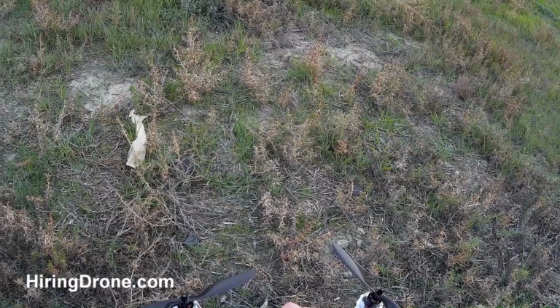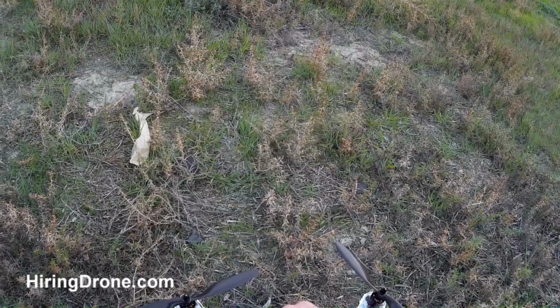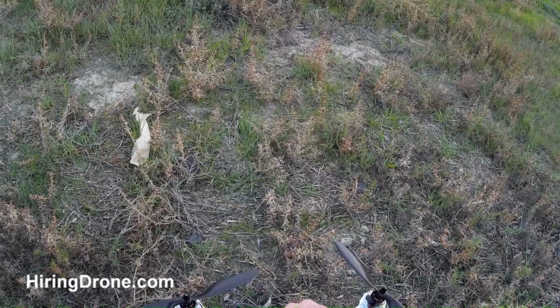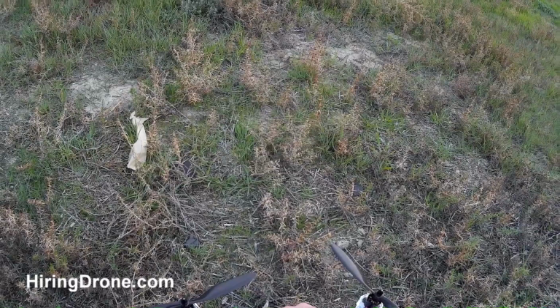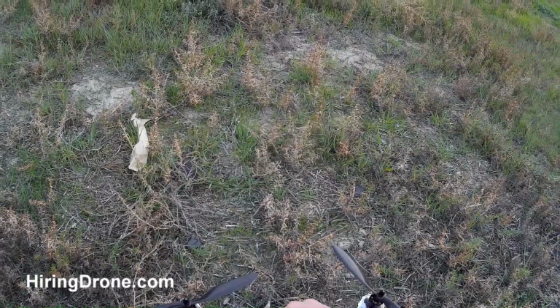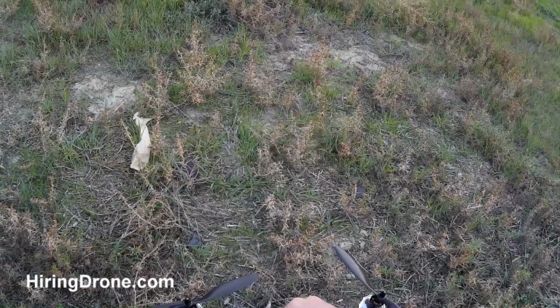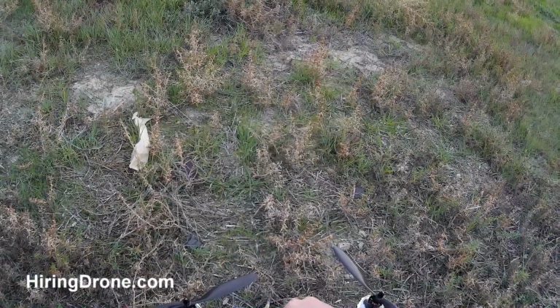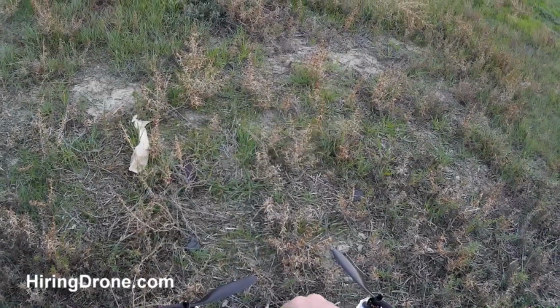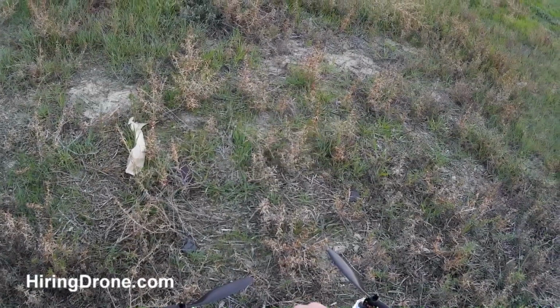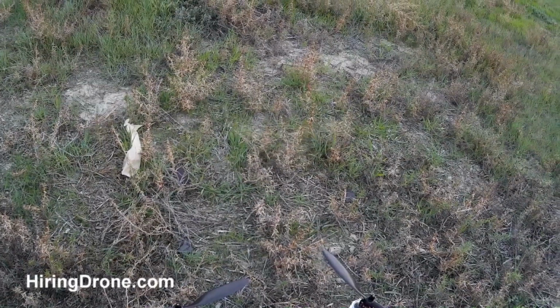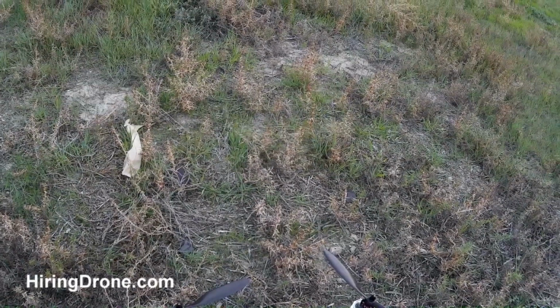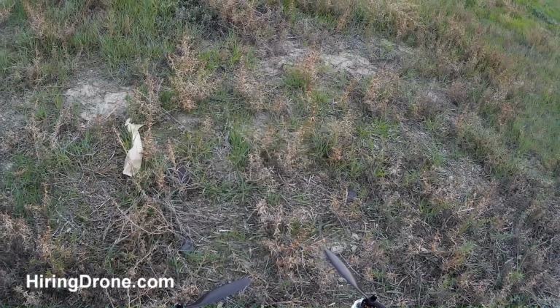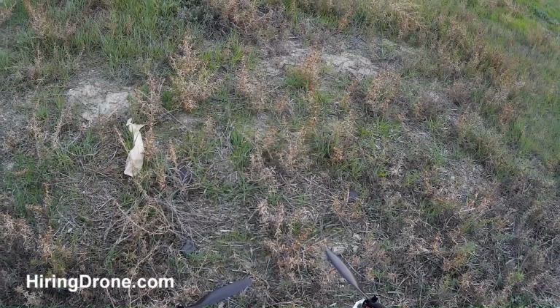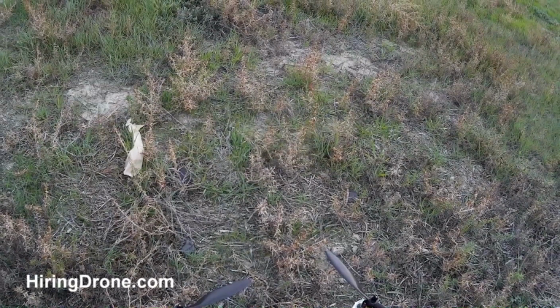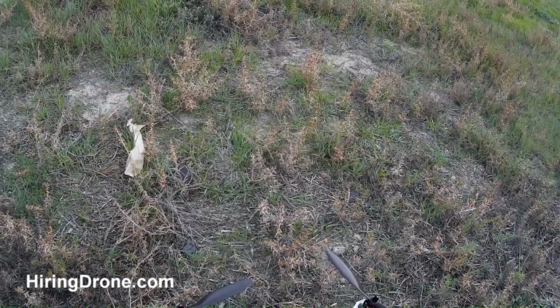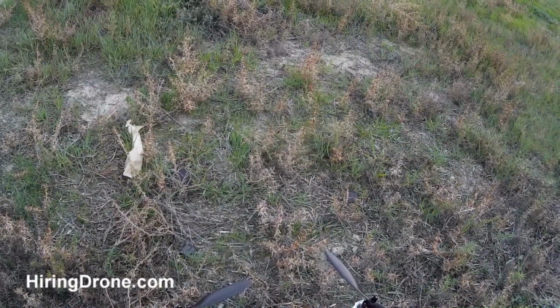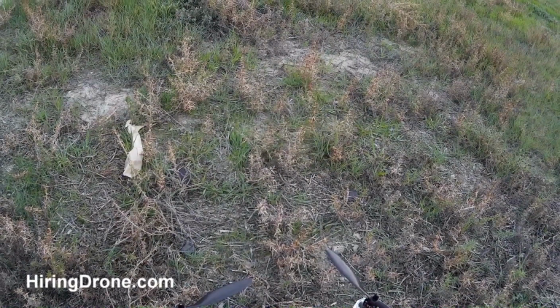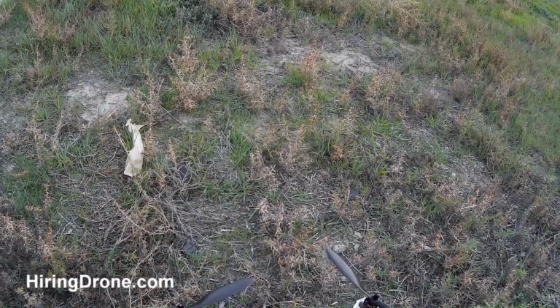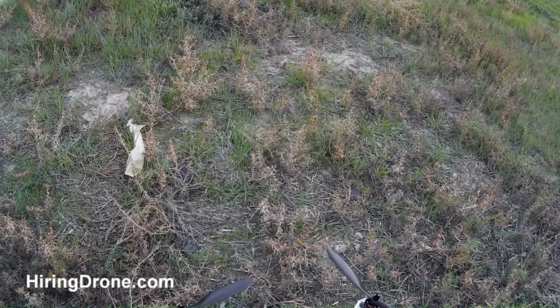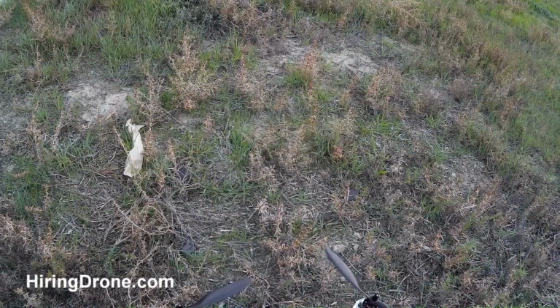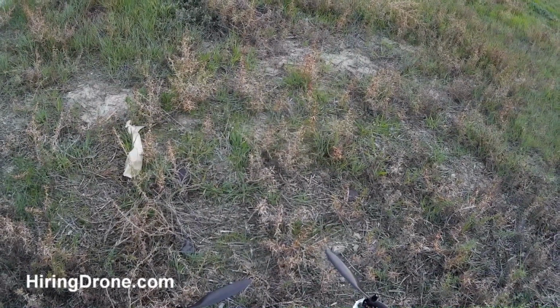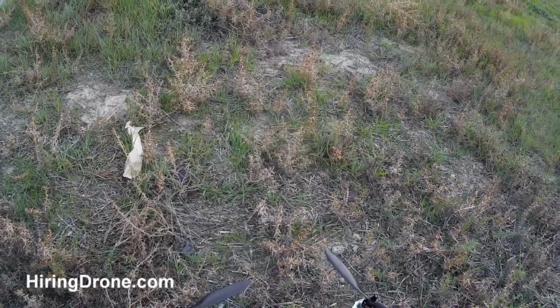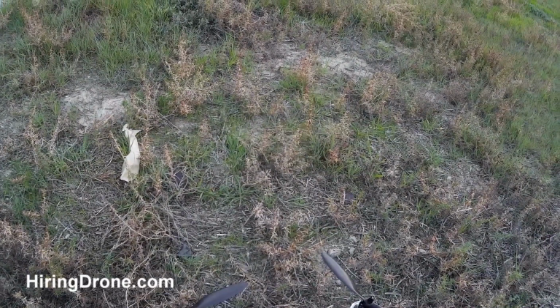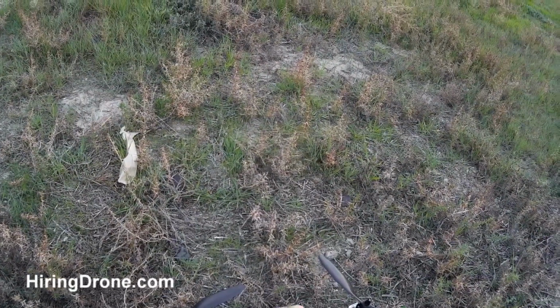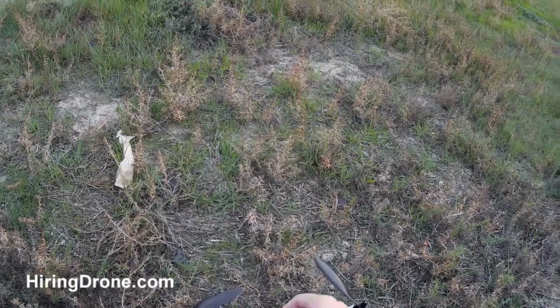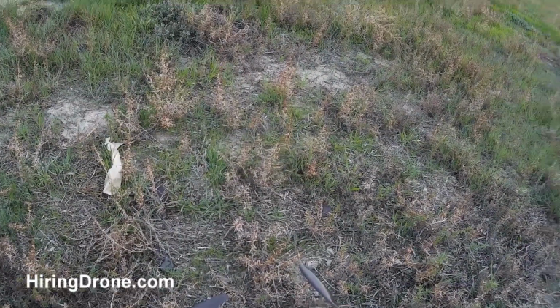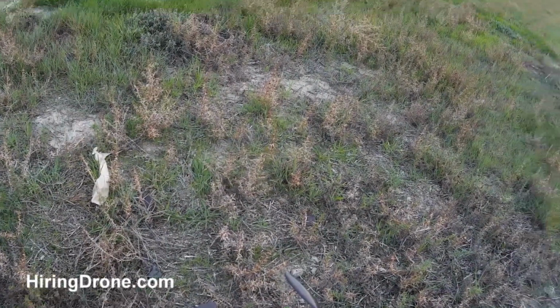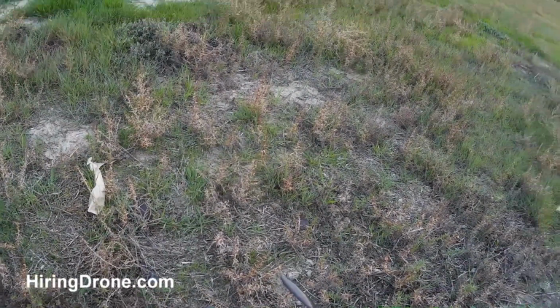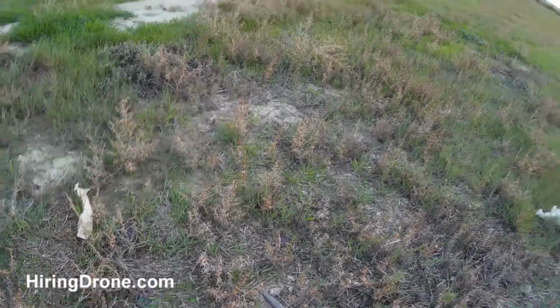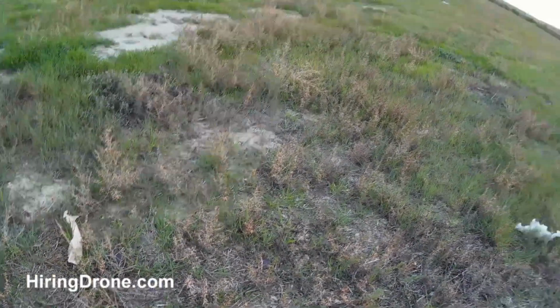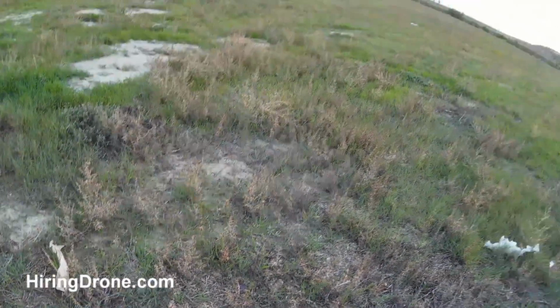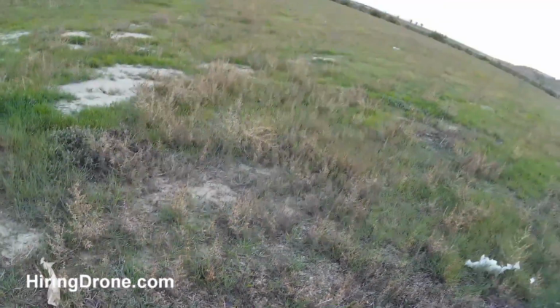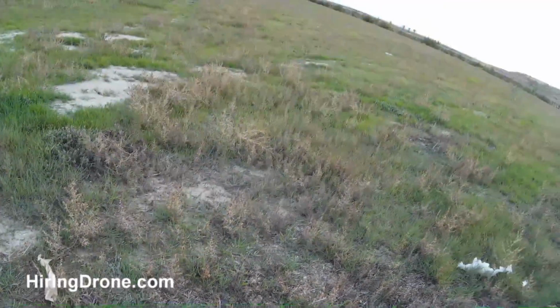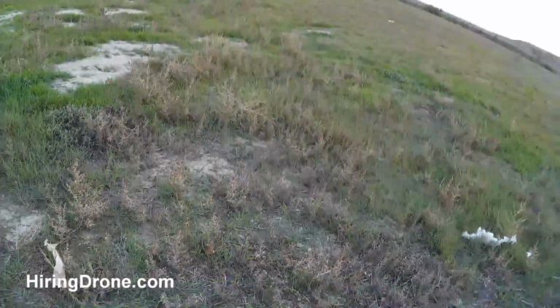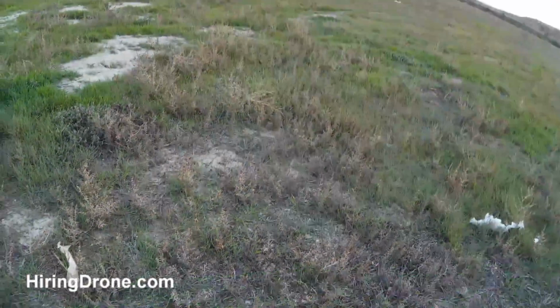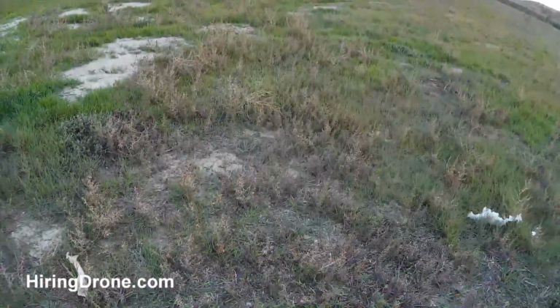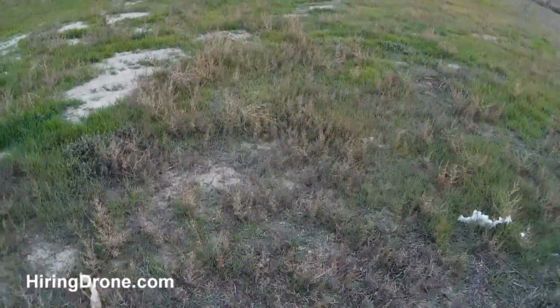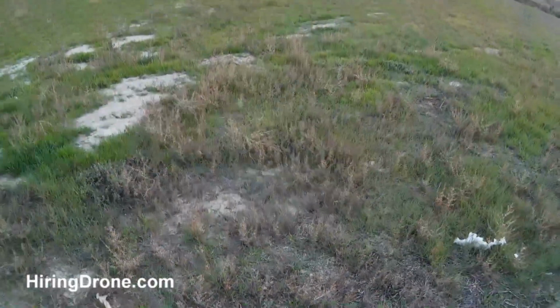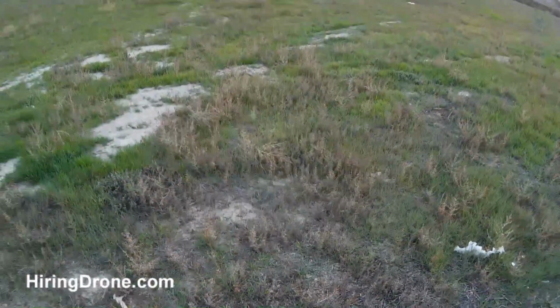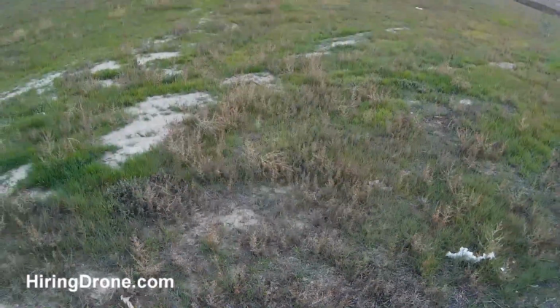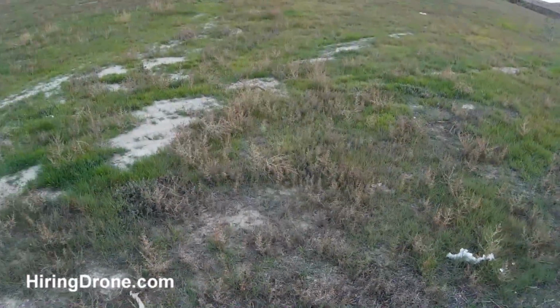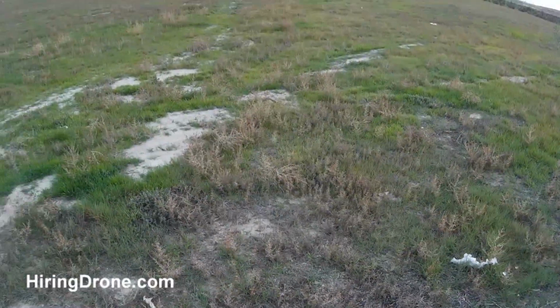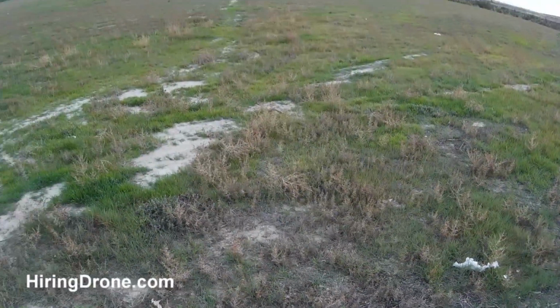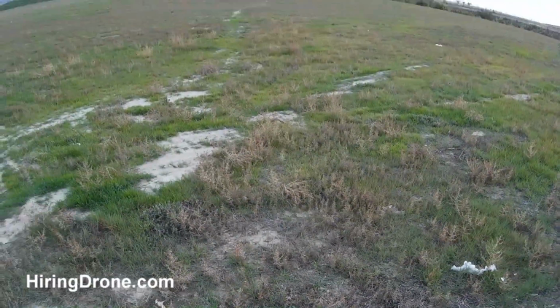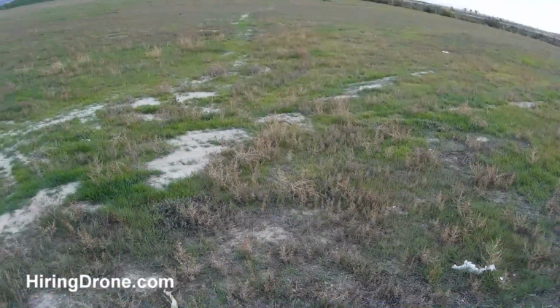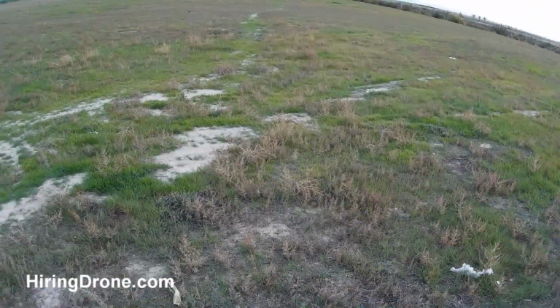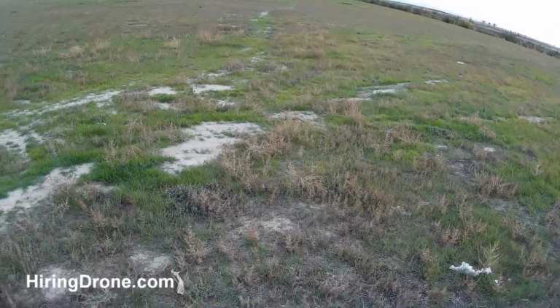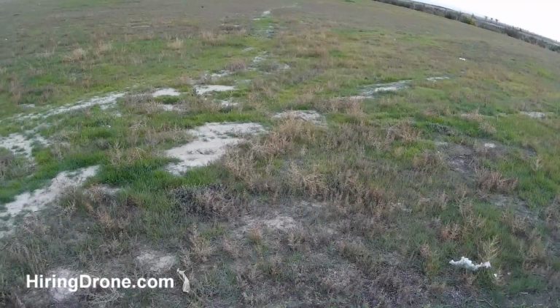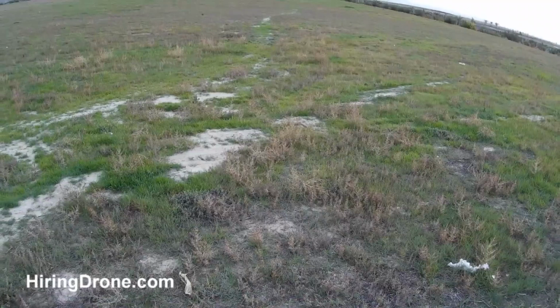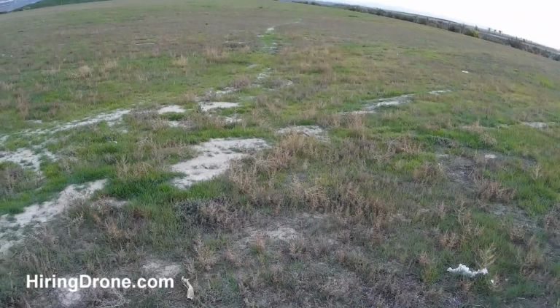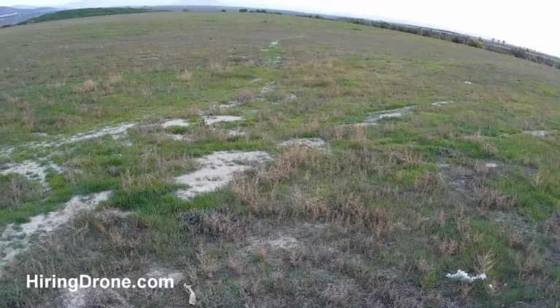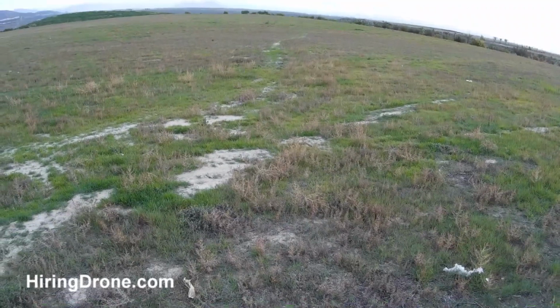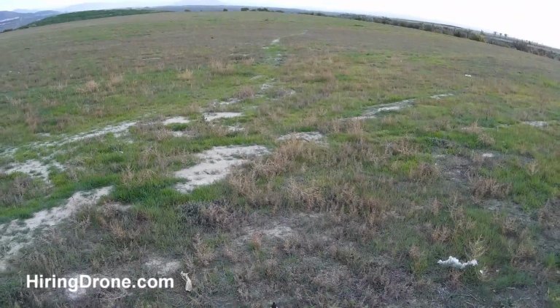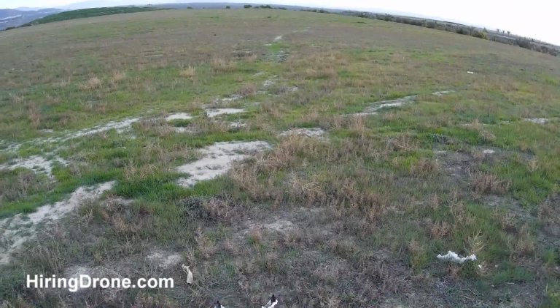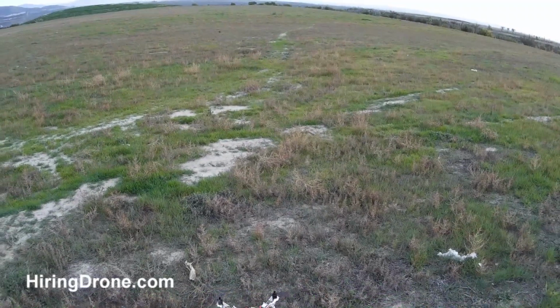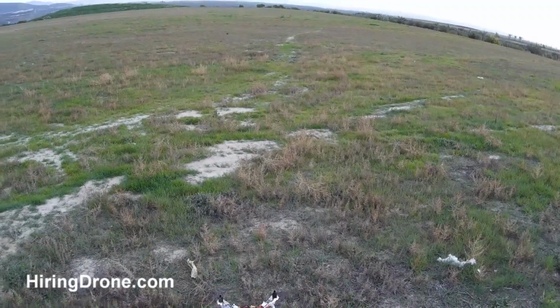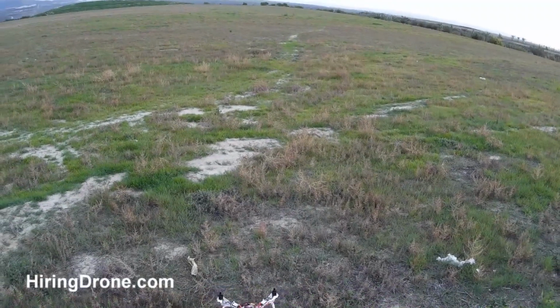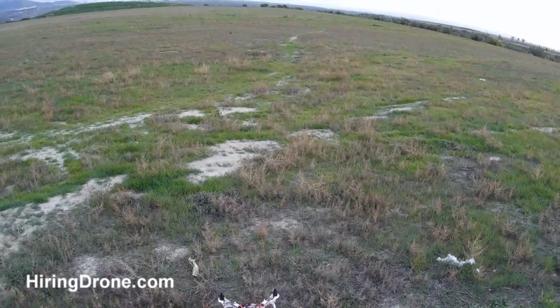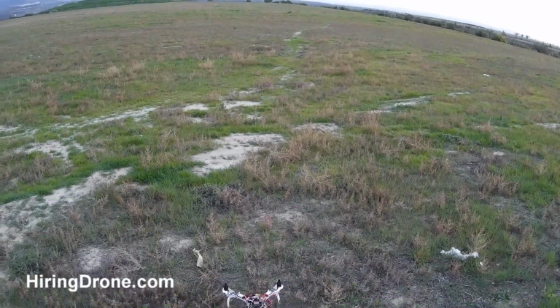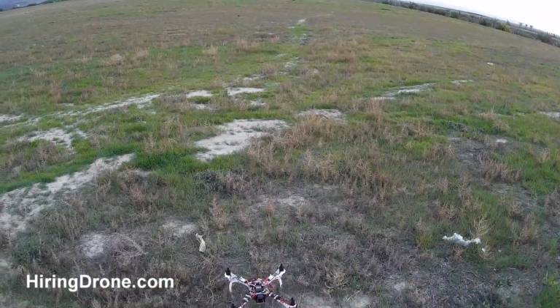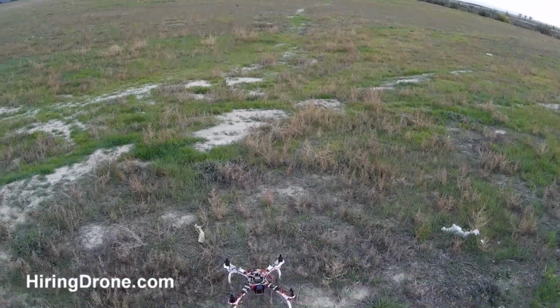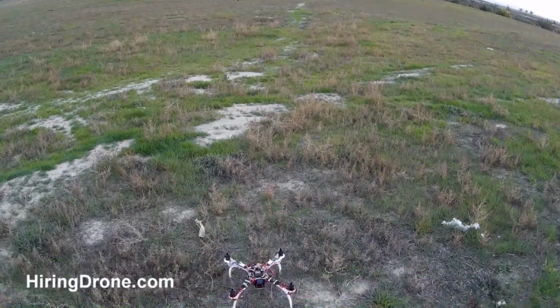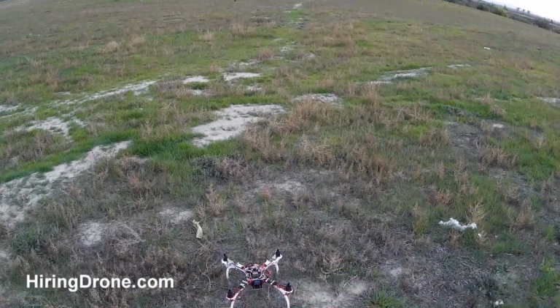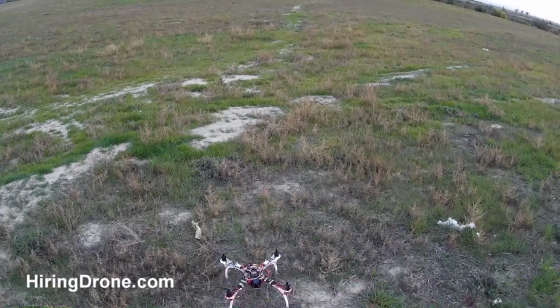What's up quadcopter fans? Ironcadrone.com. Today I'm going to be doing a test flight with my F-450 Flame Wheel knockoff.